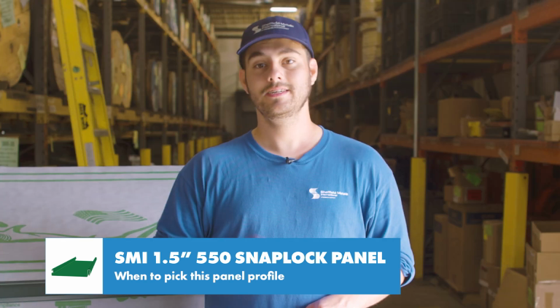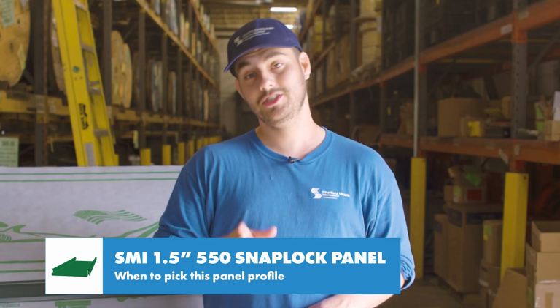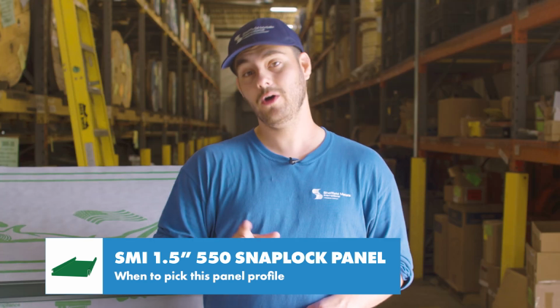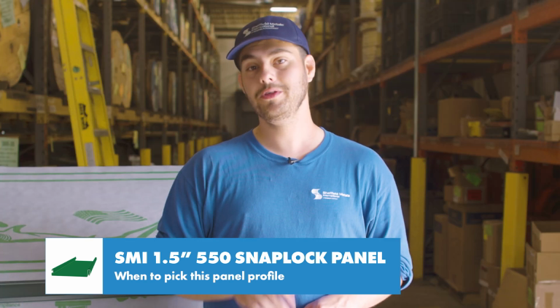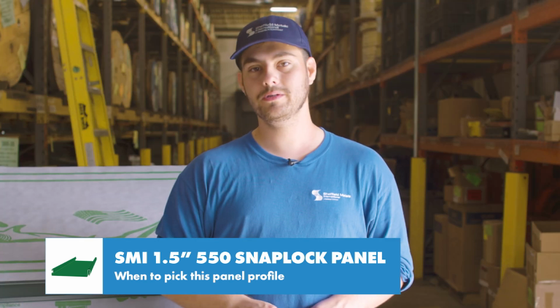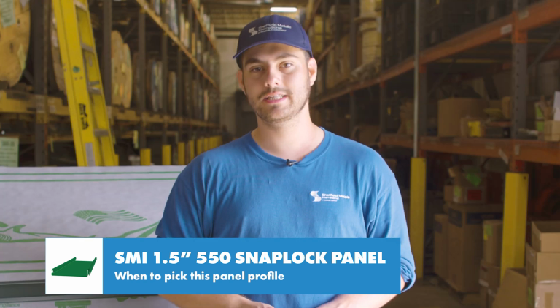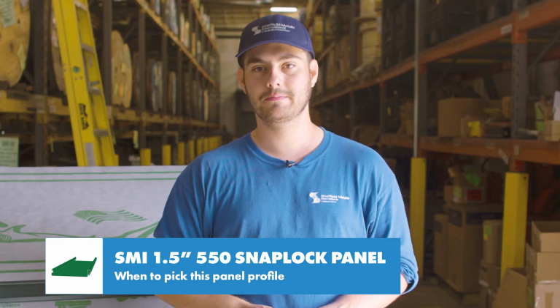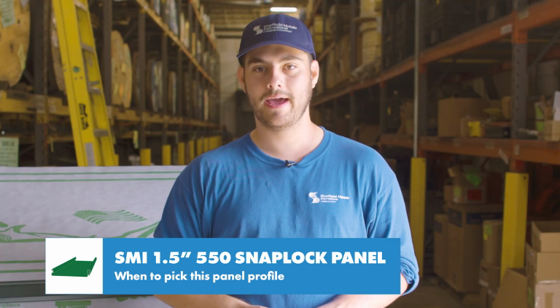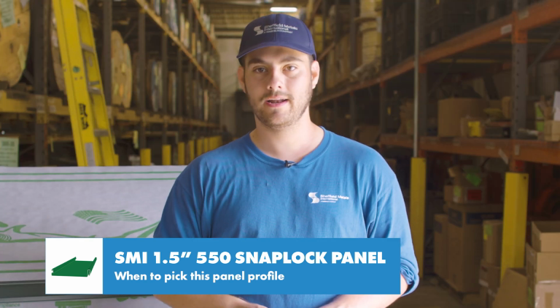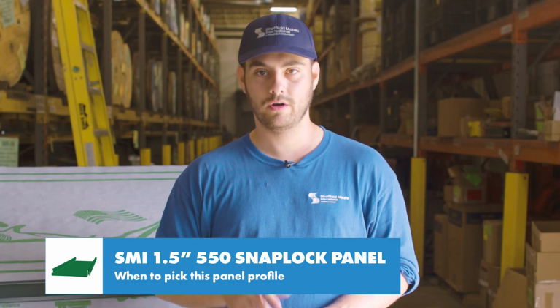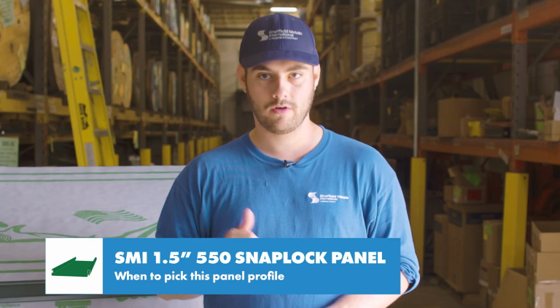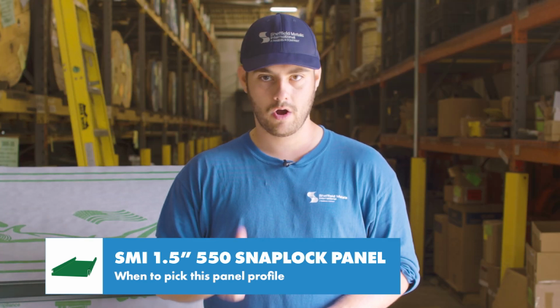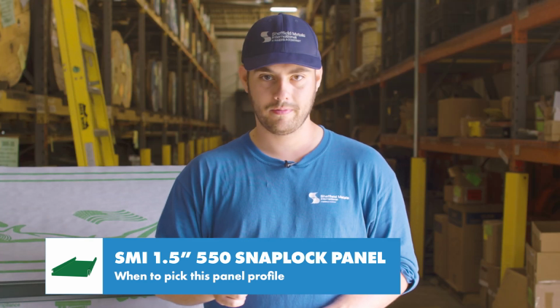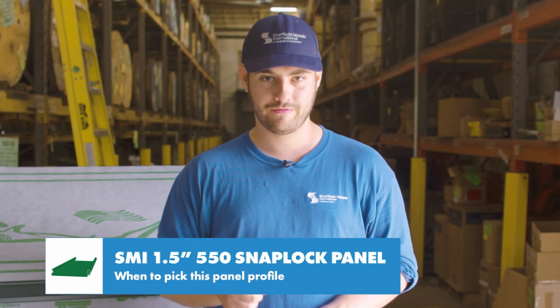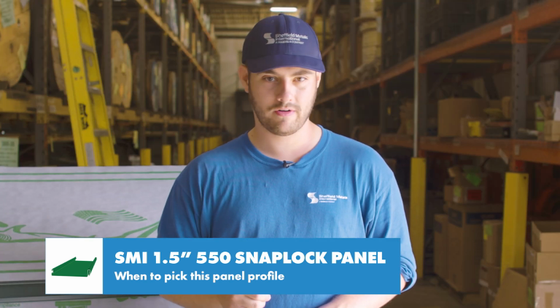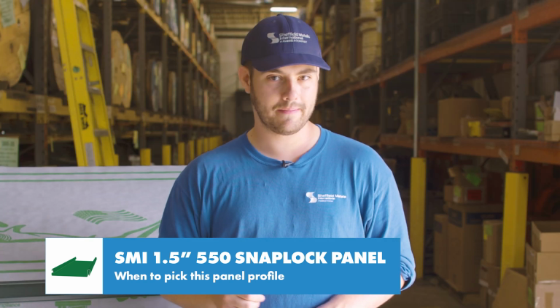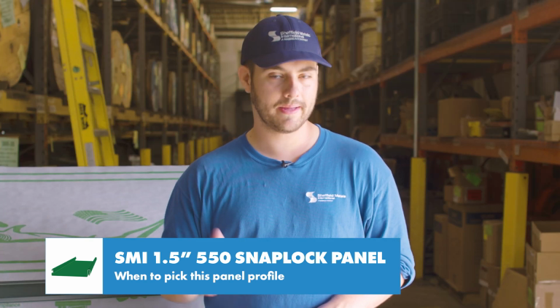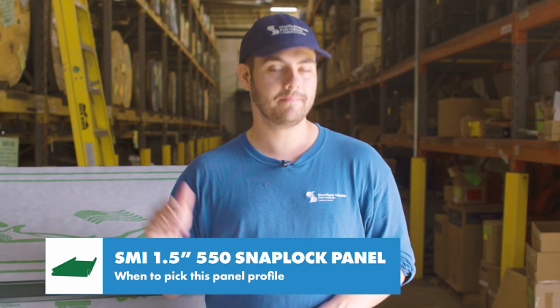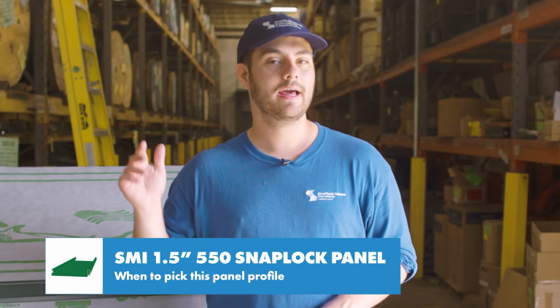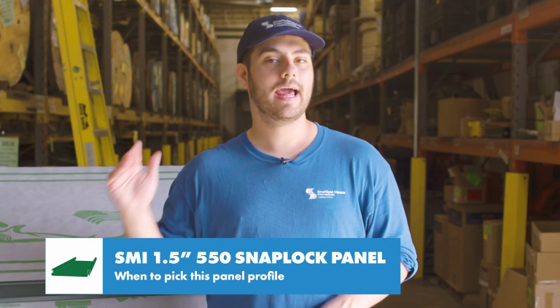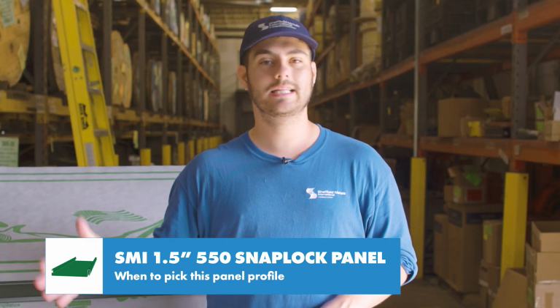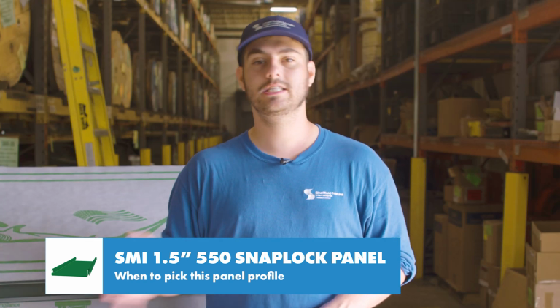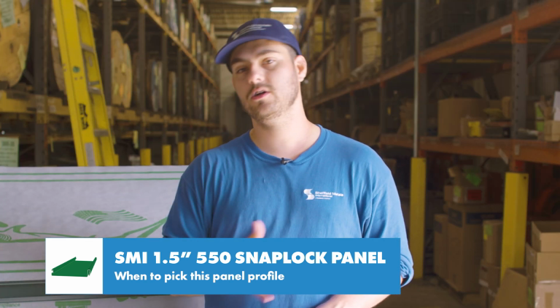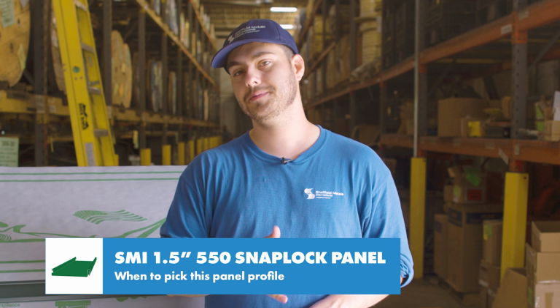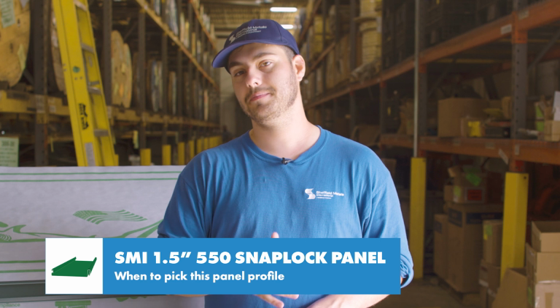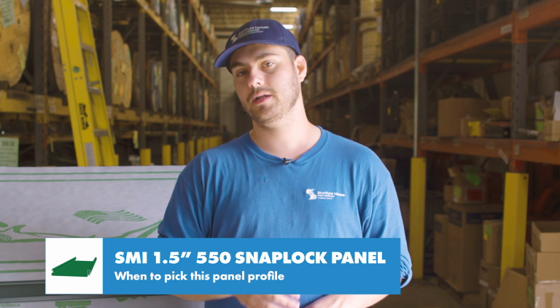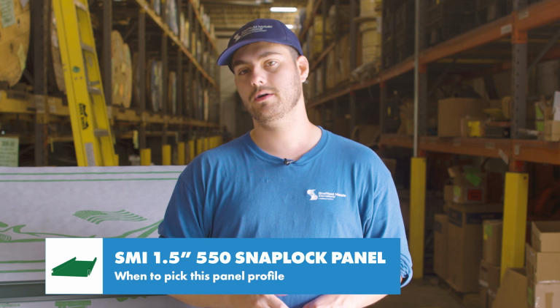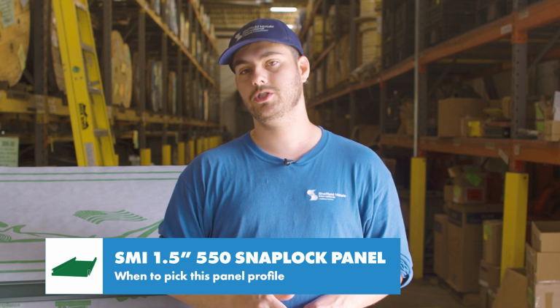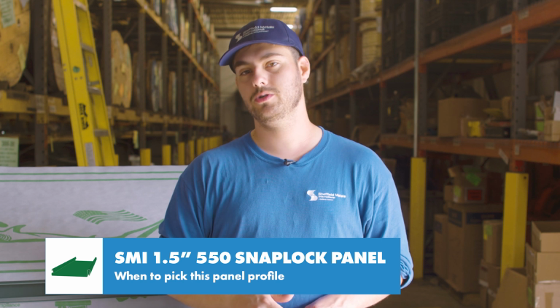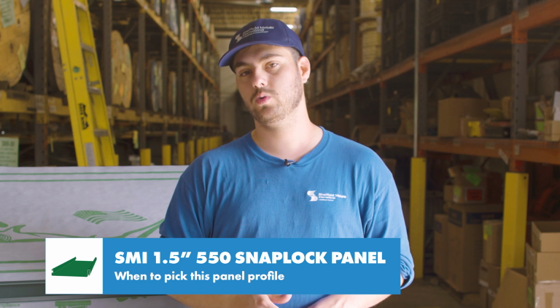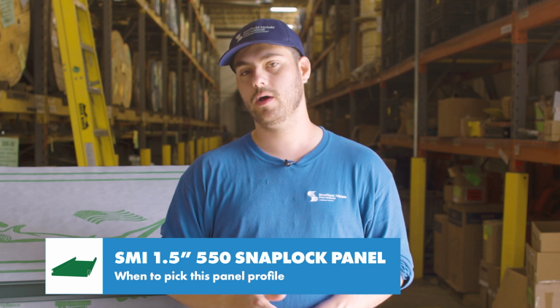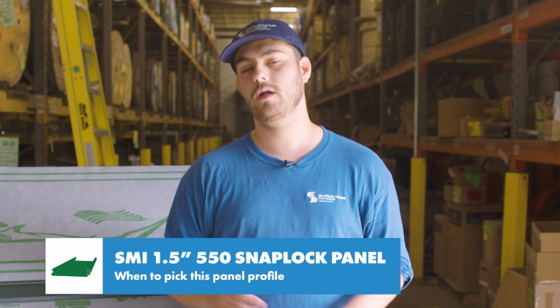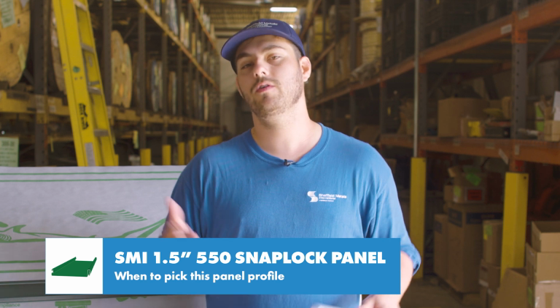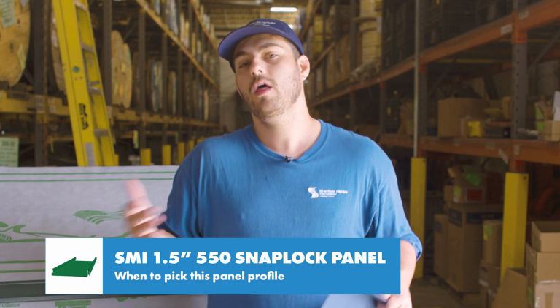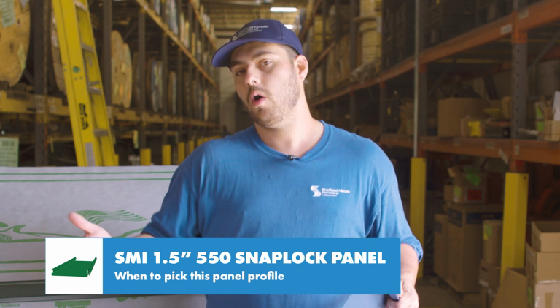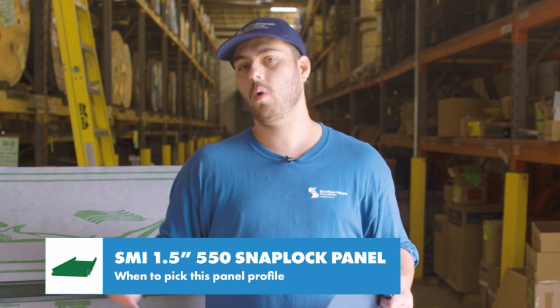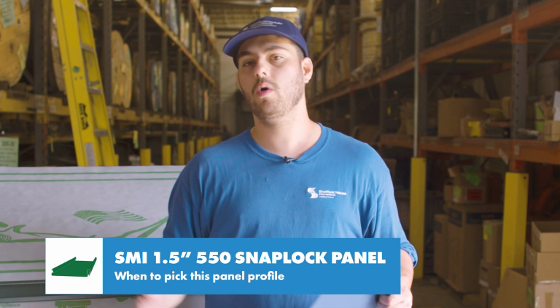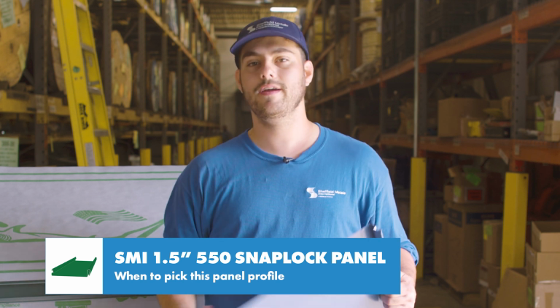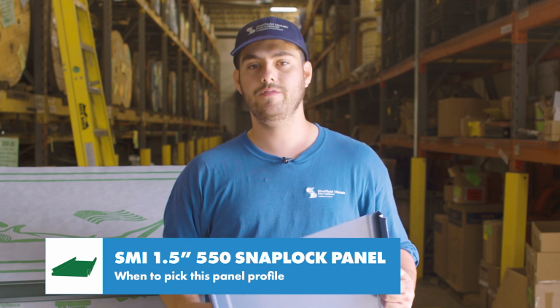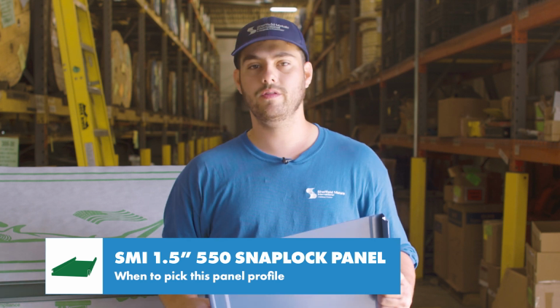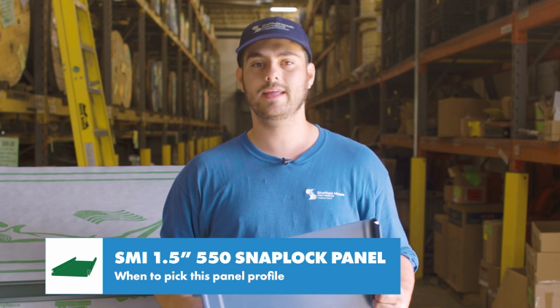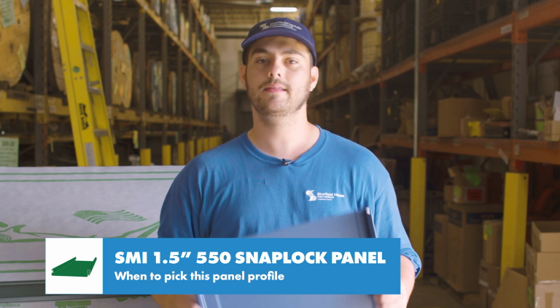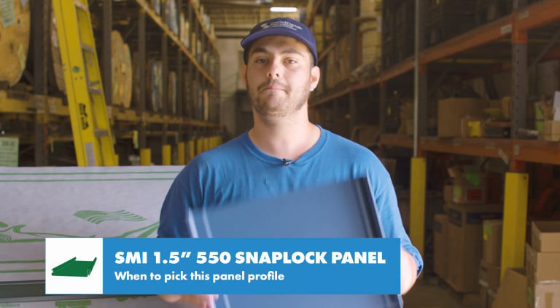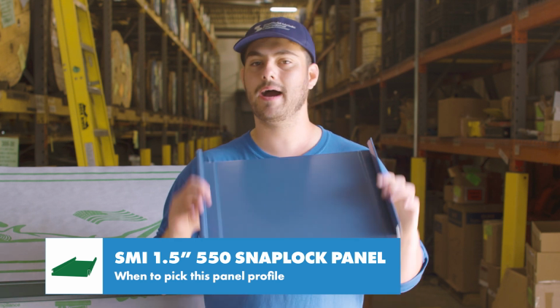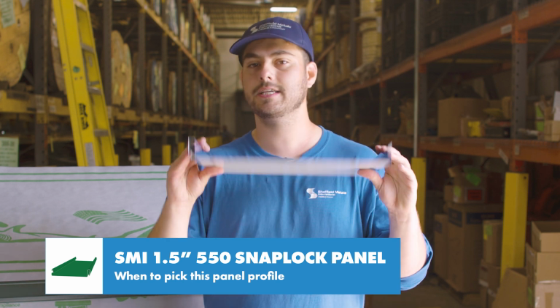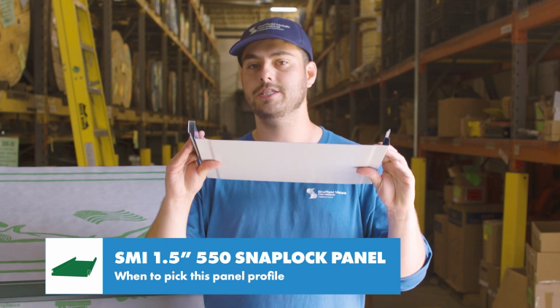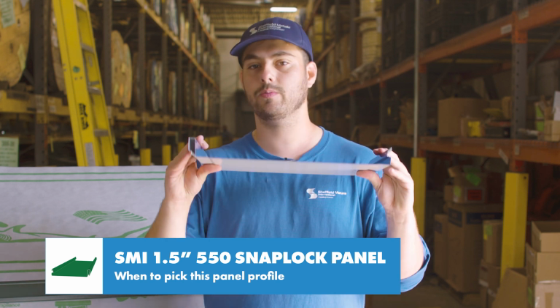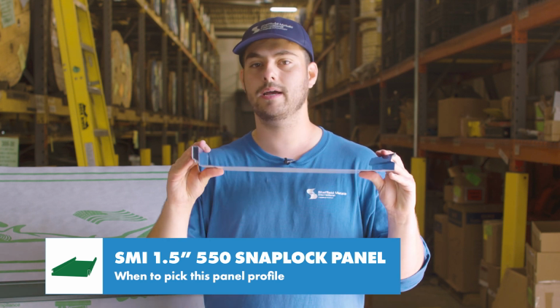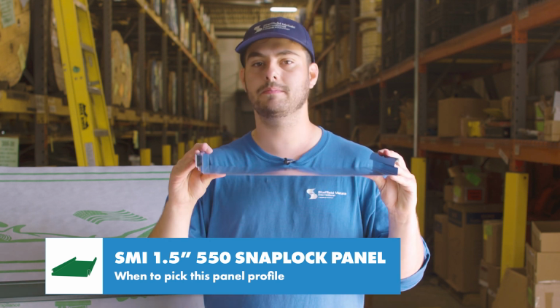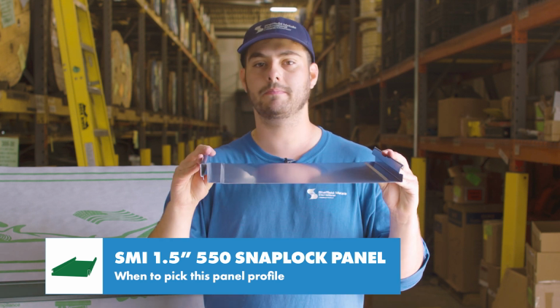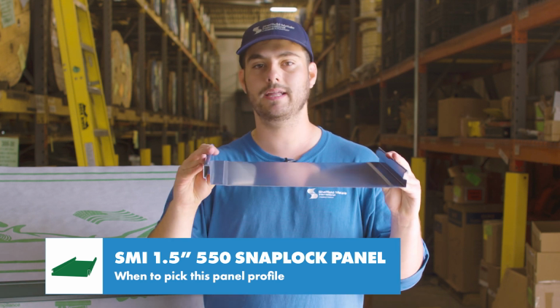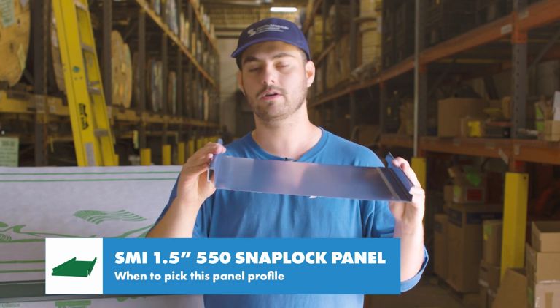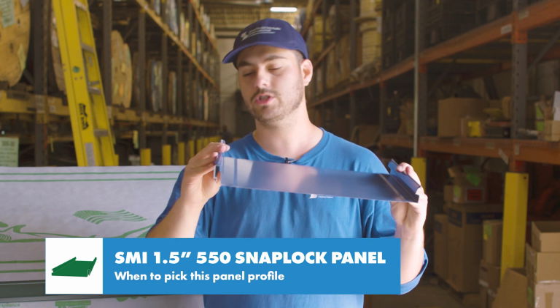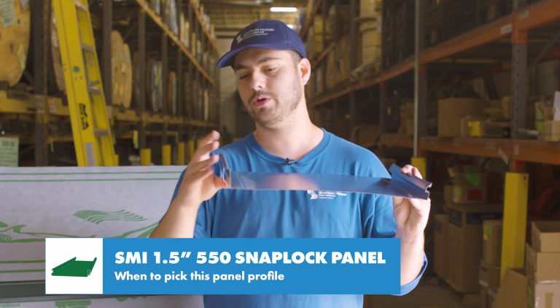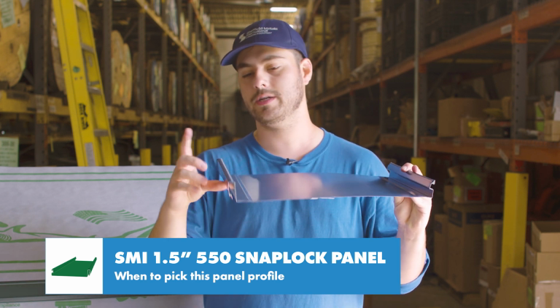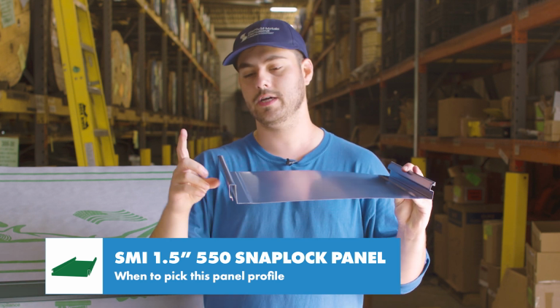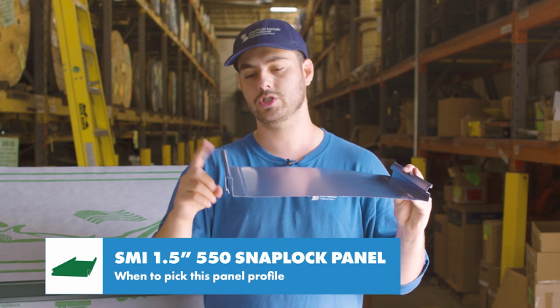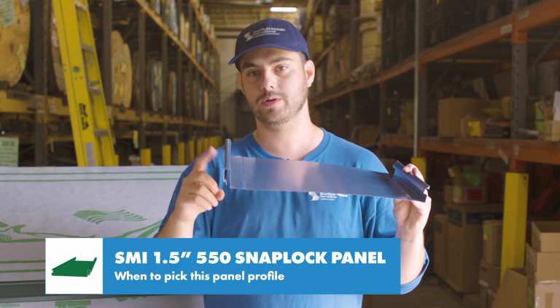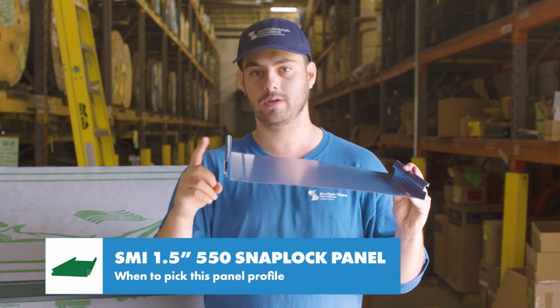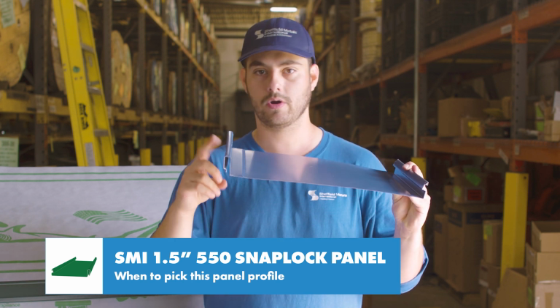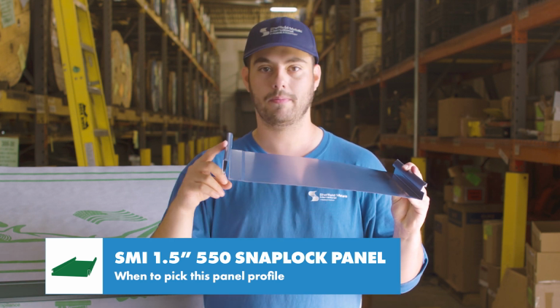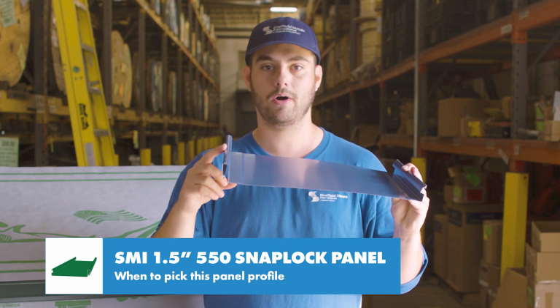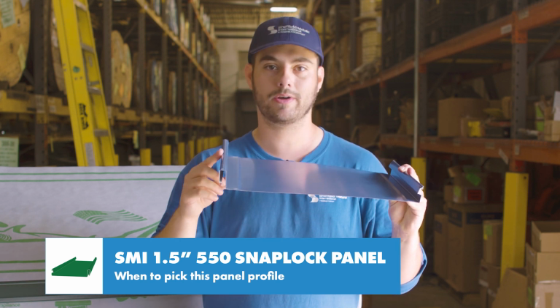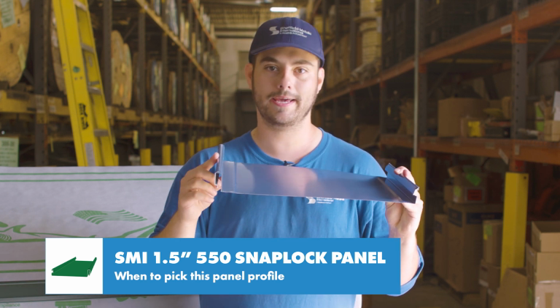Don't use this panel over open framing, at slopes below 2:12, or if you think the boxy ribs might look too industrial or bulky.